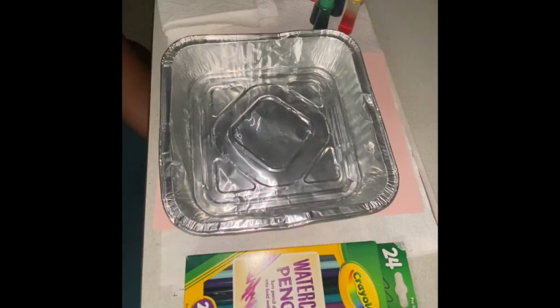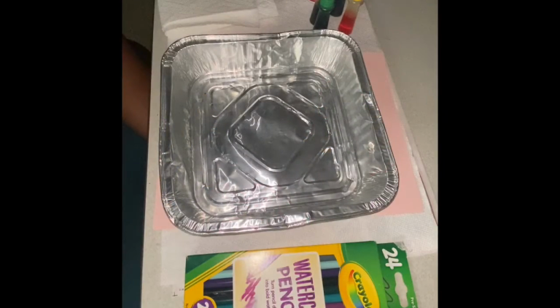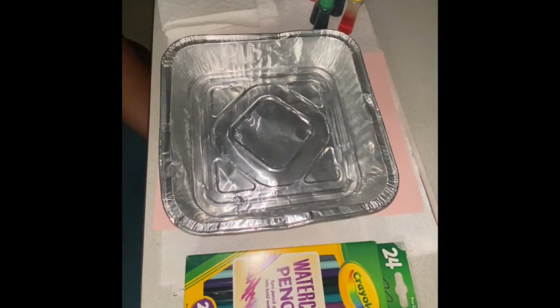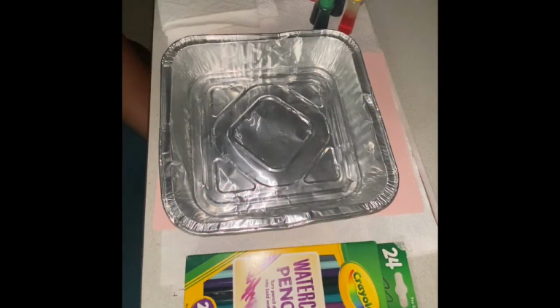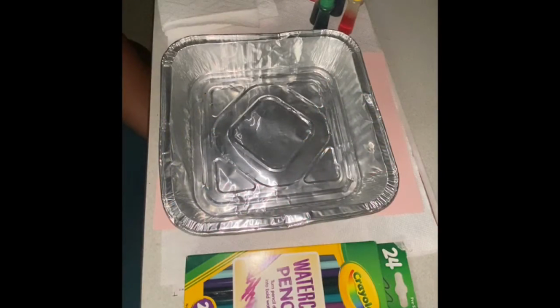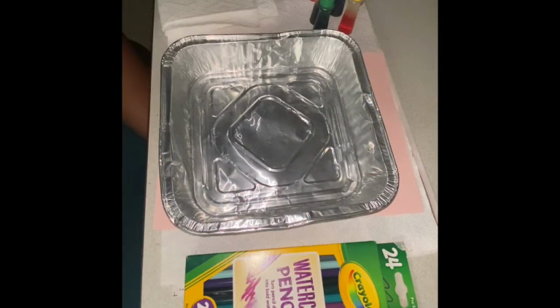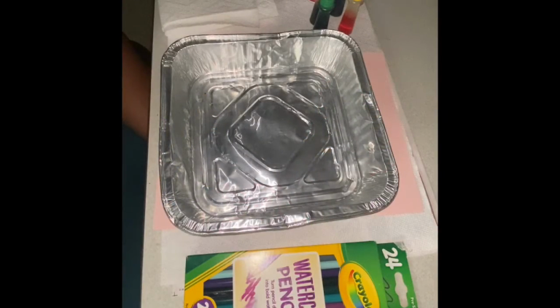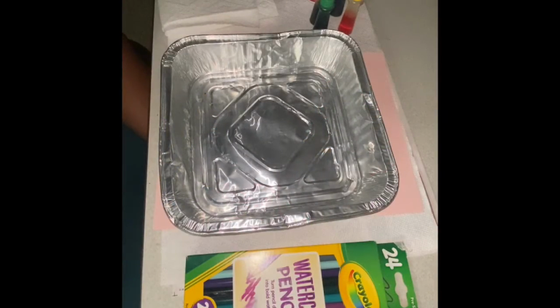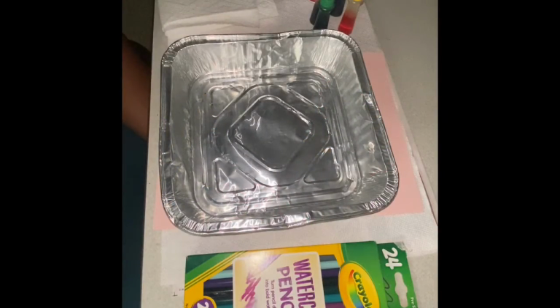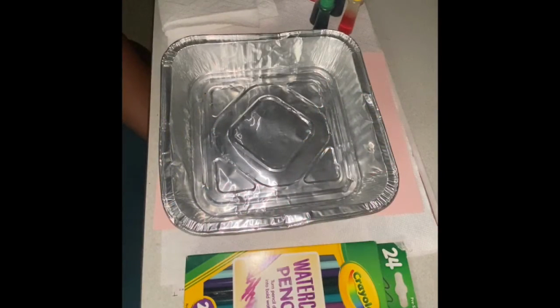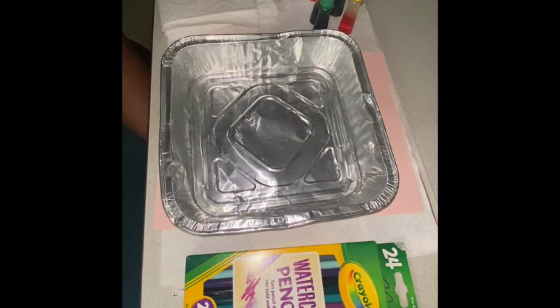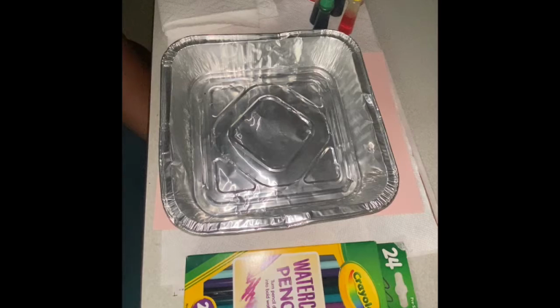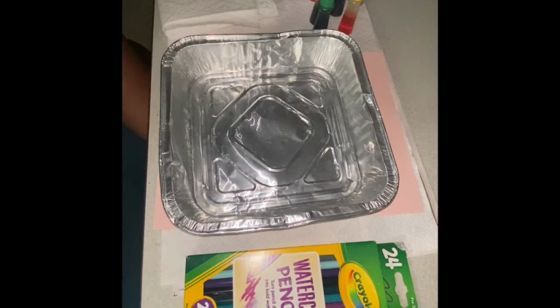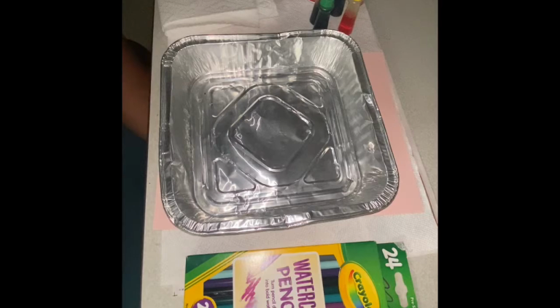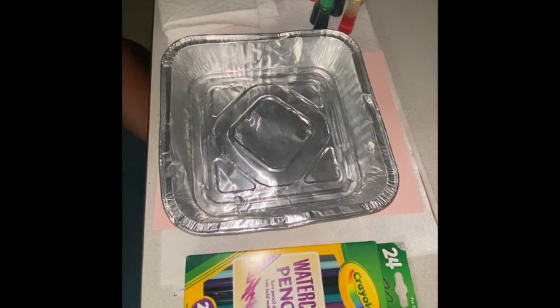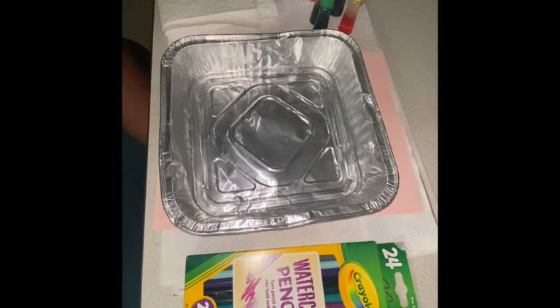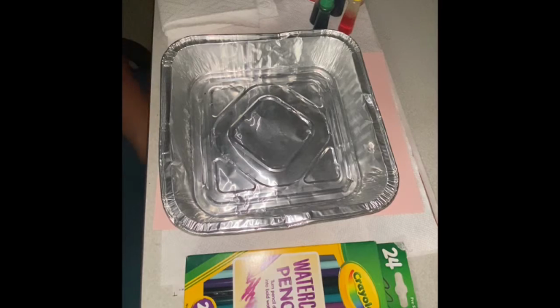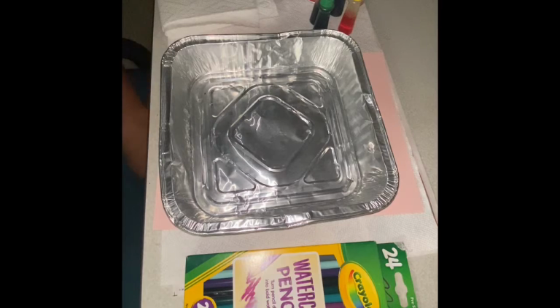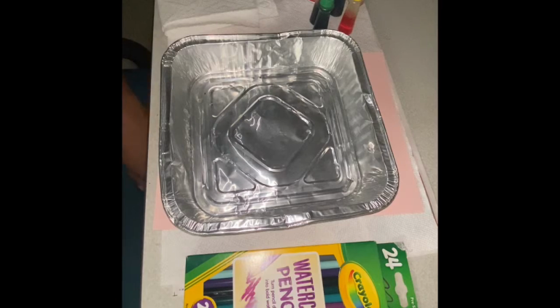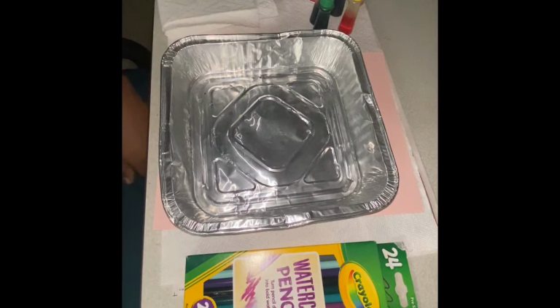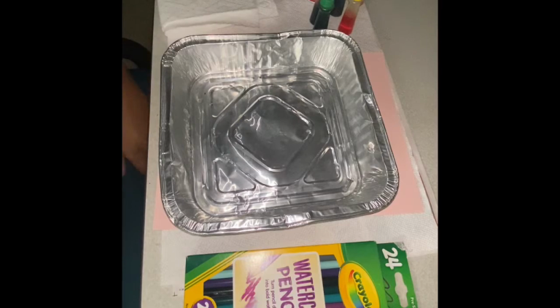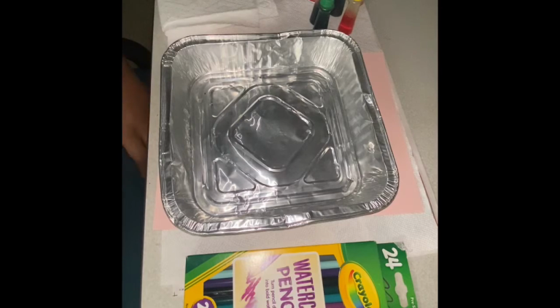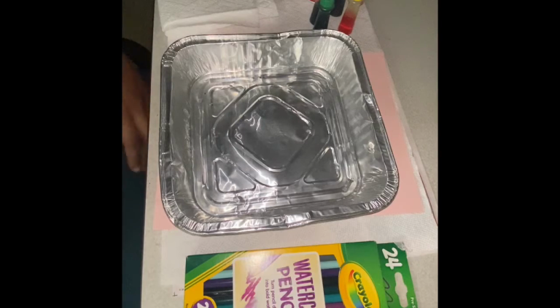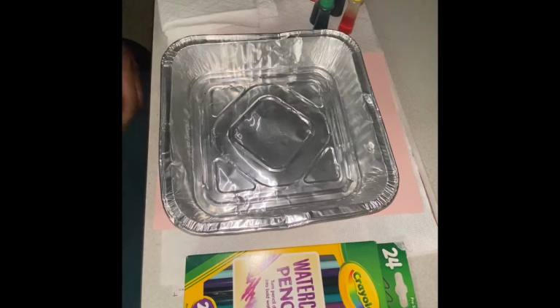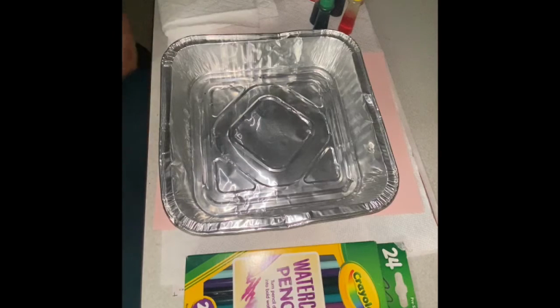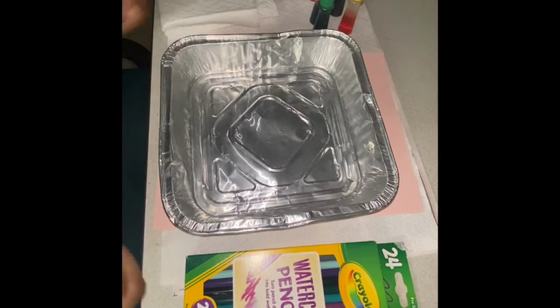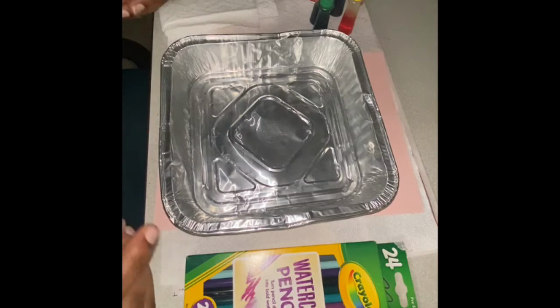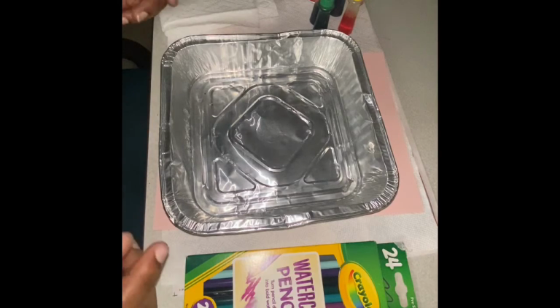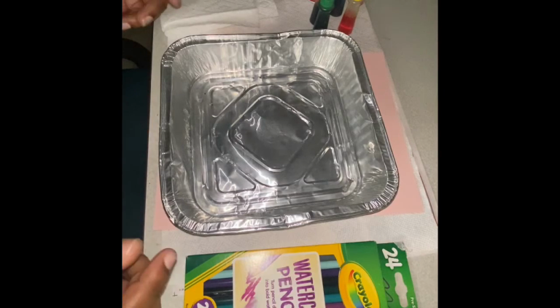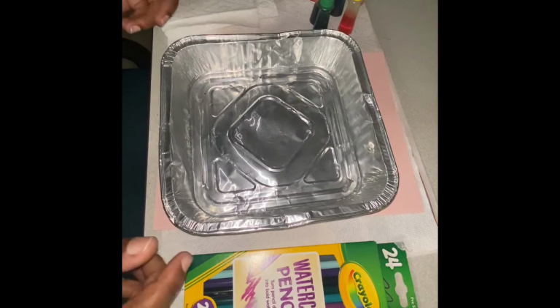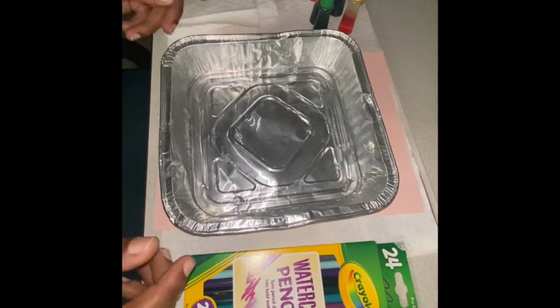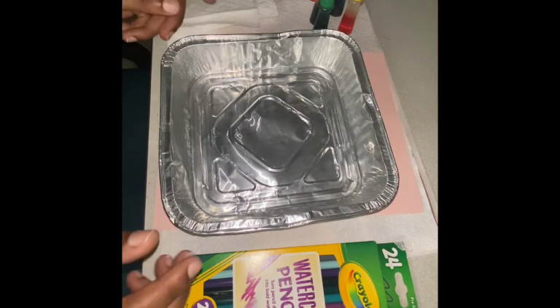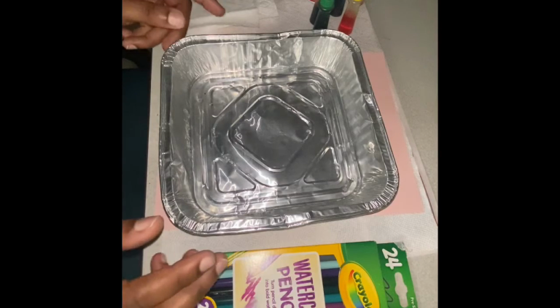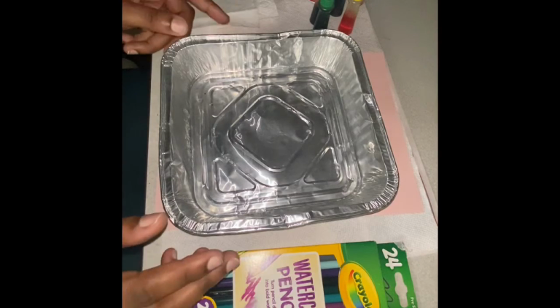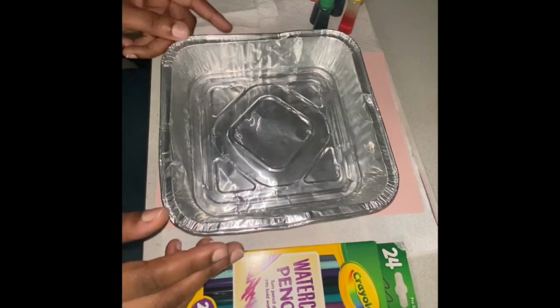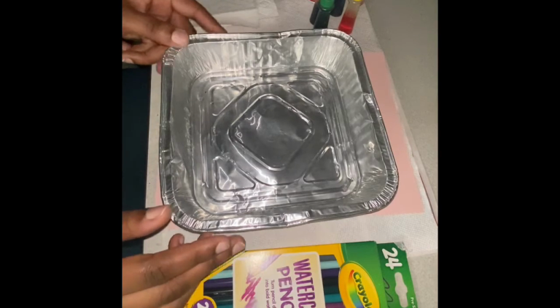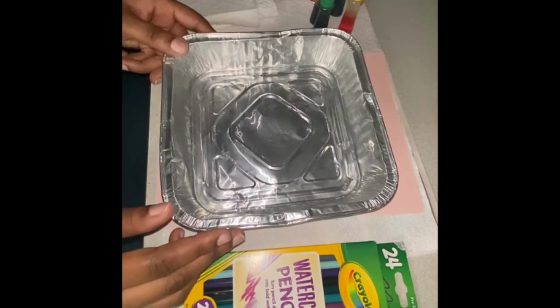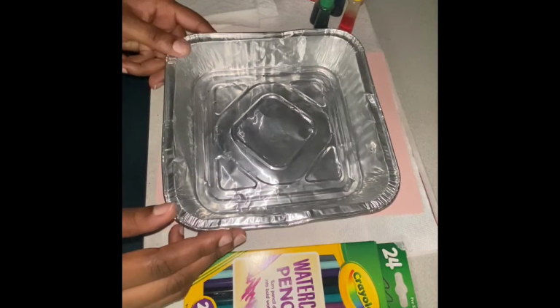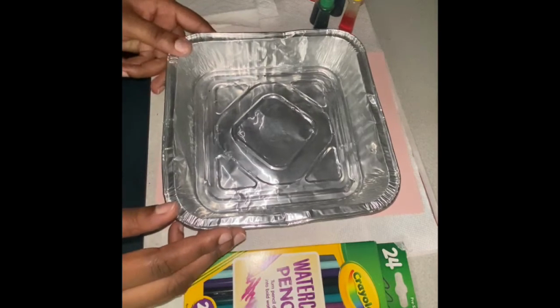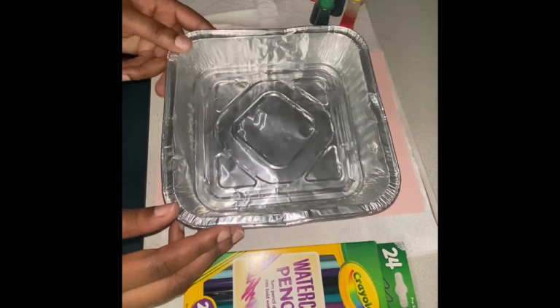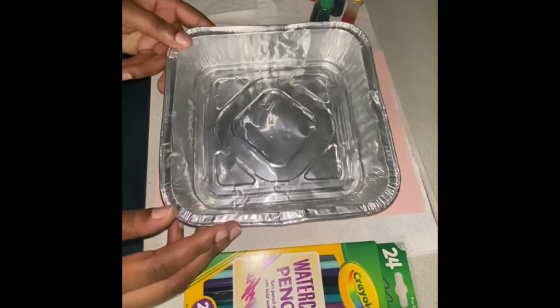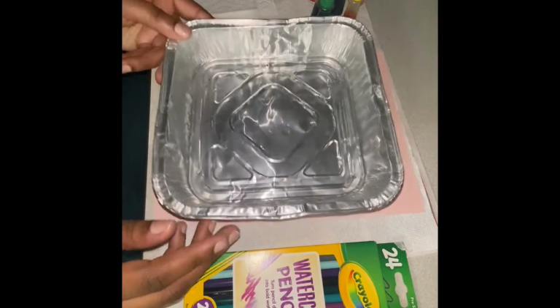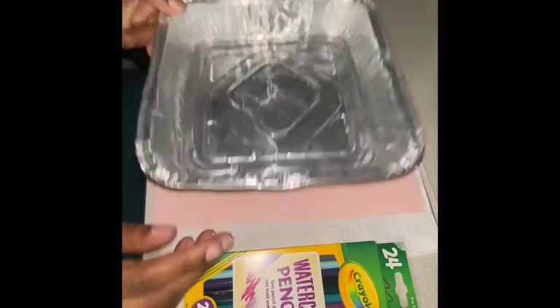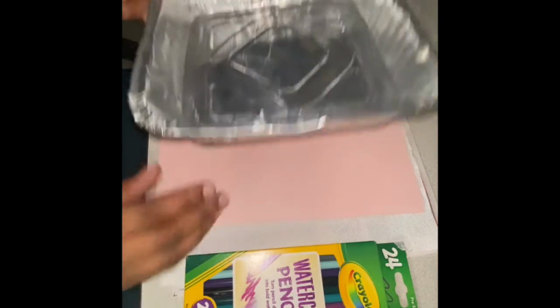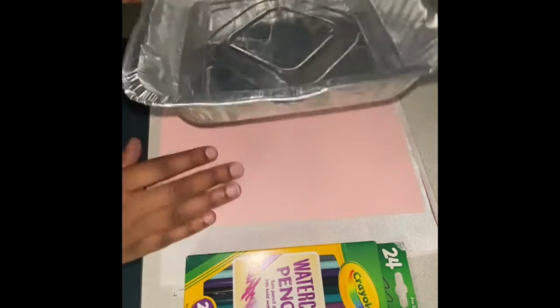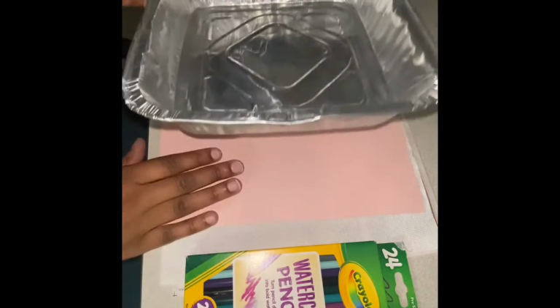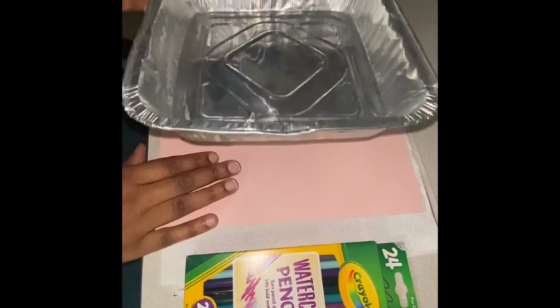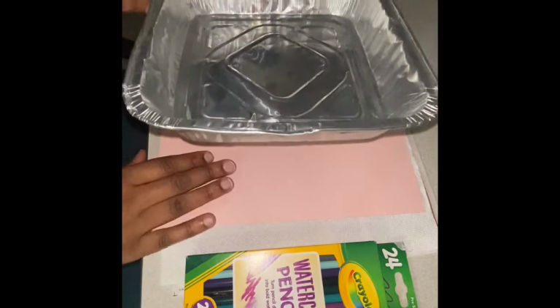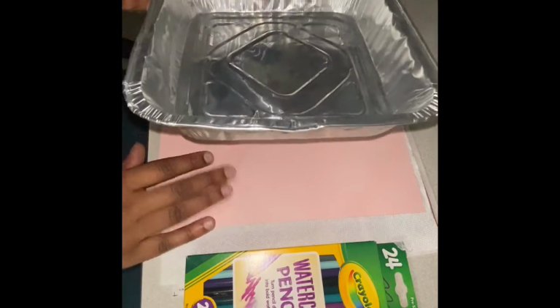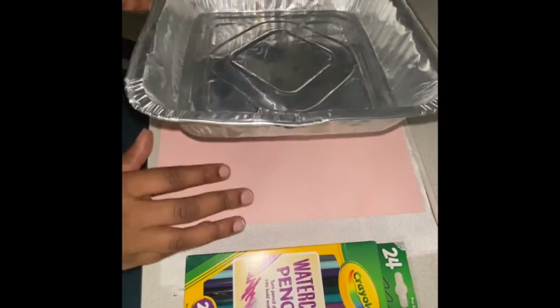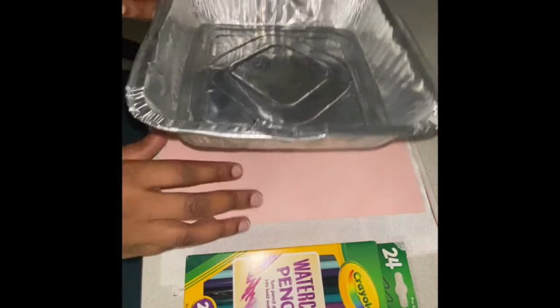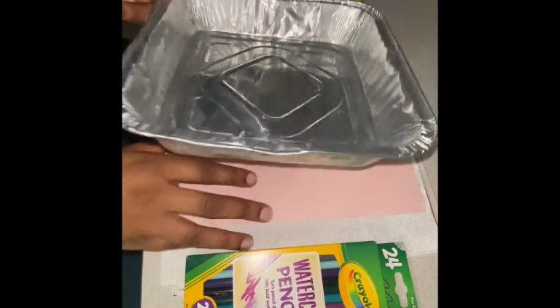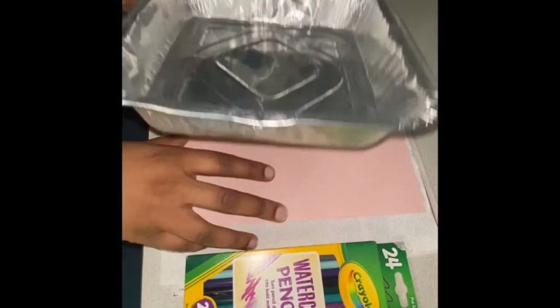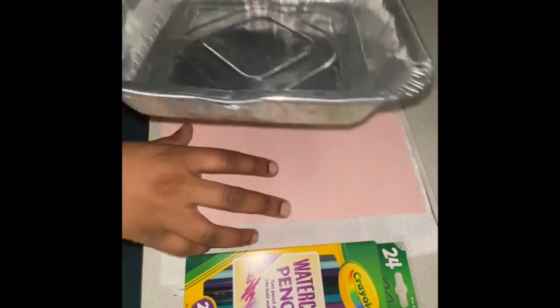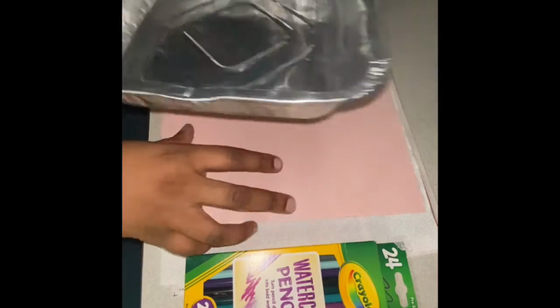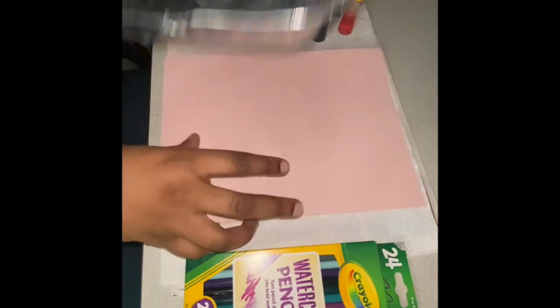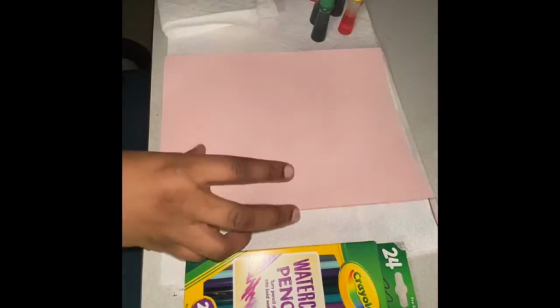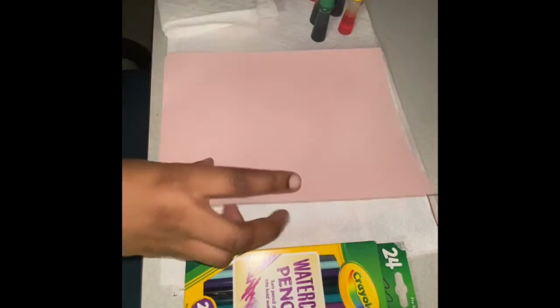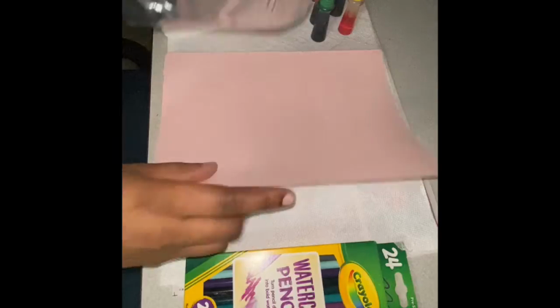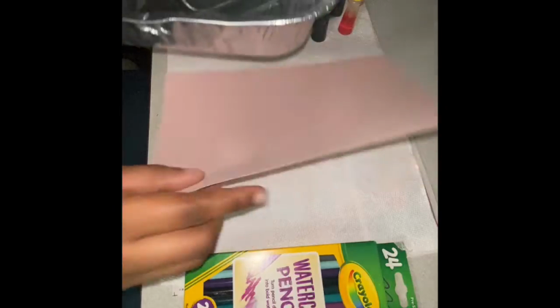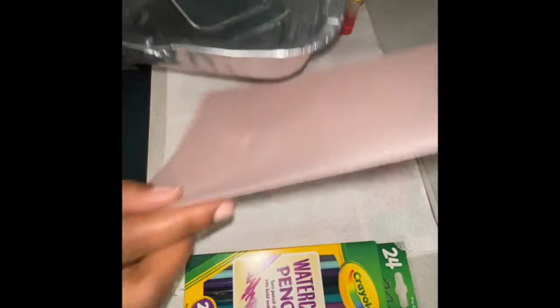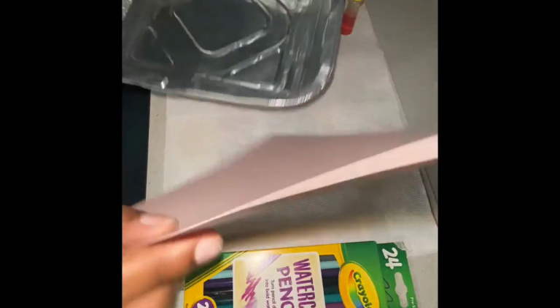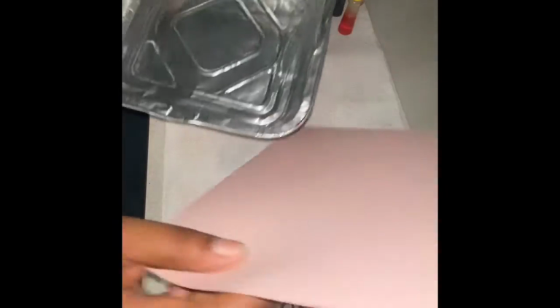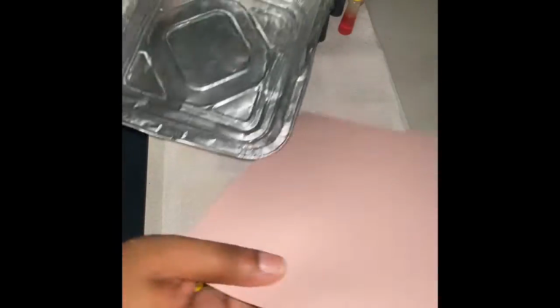Hi guys, welcome back to week three of Happy Little Painters. Today we're going to do a marbled cutout.